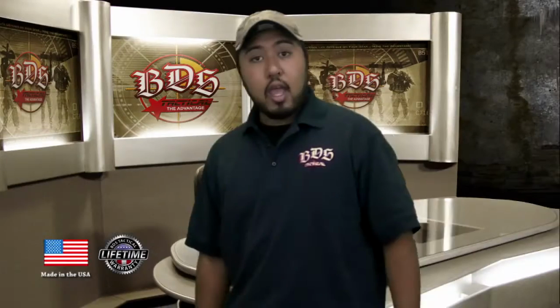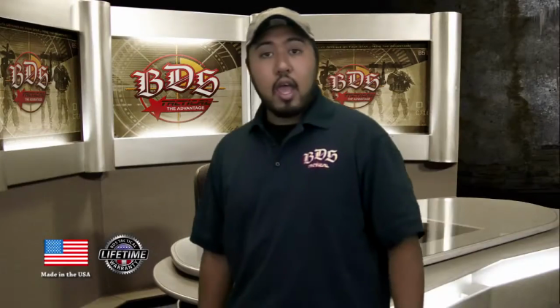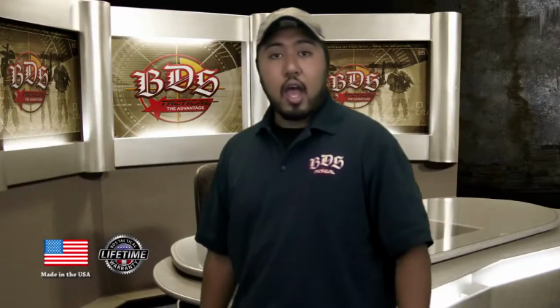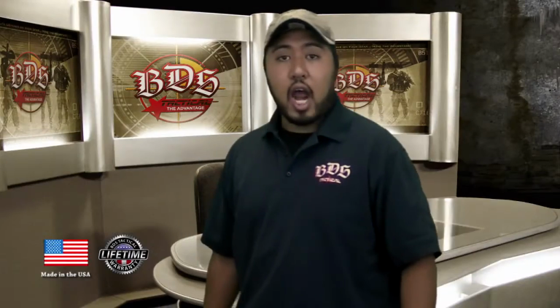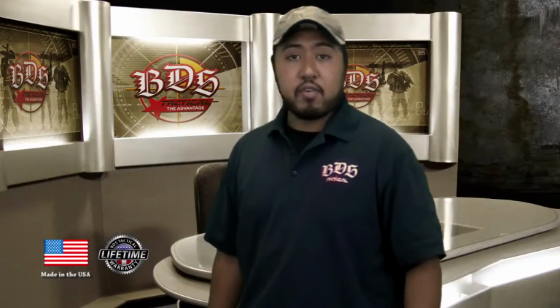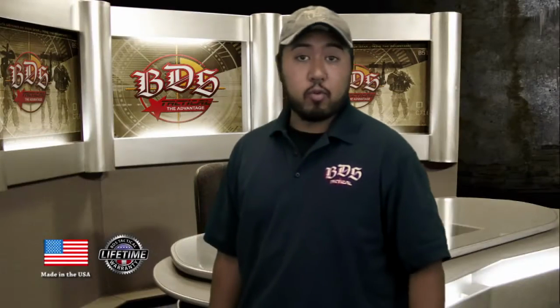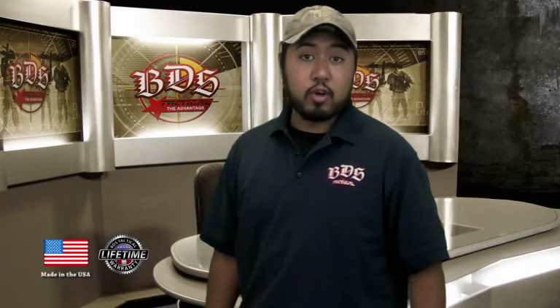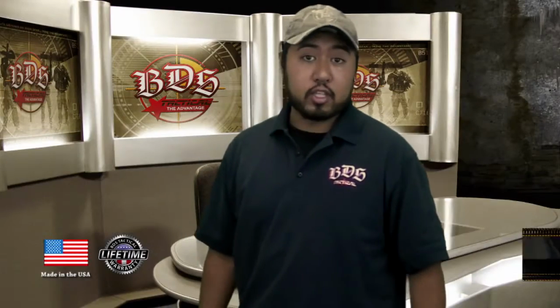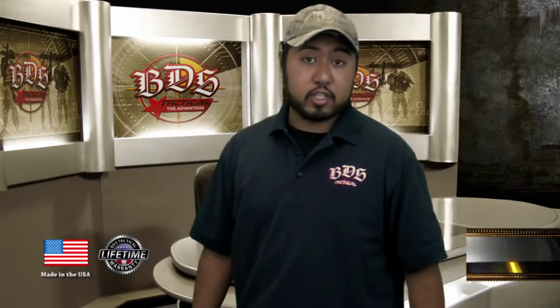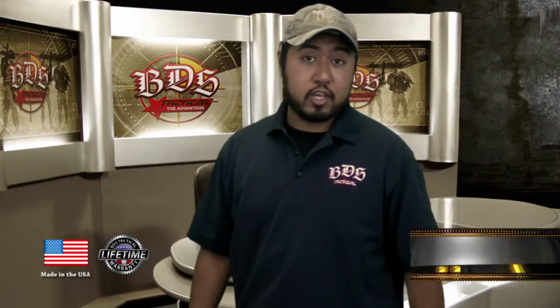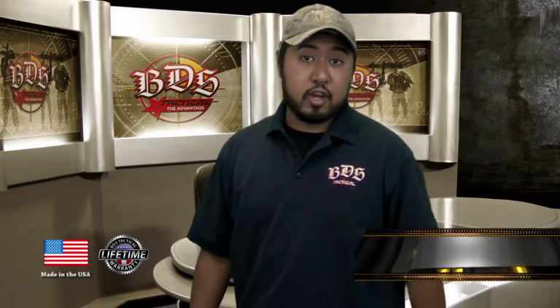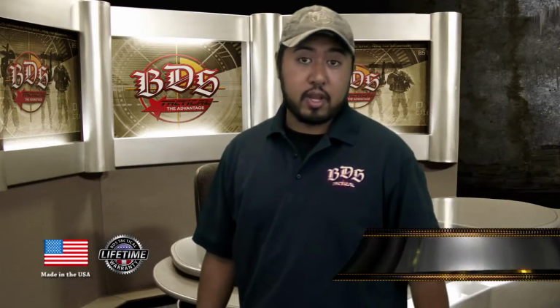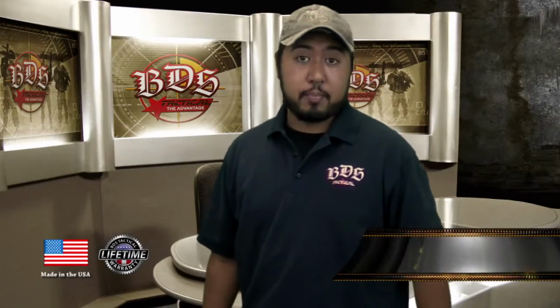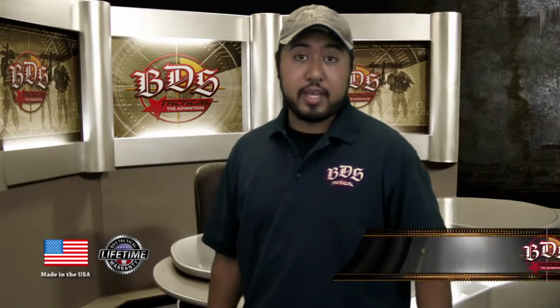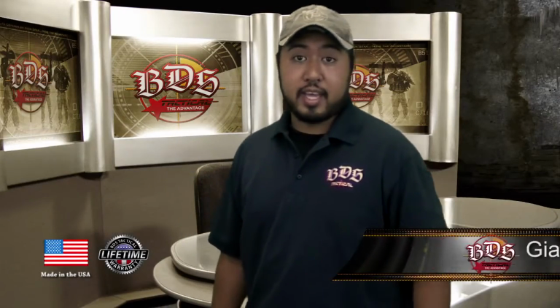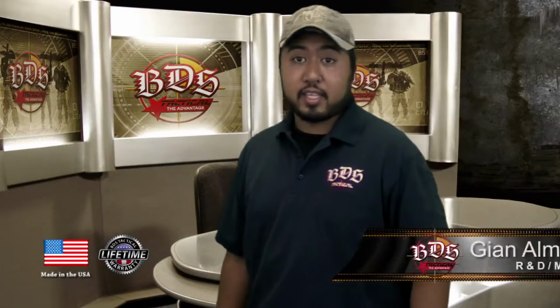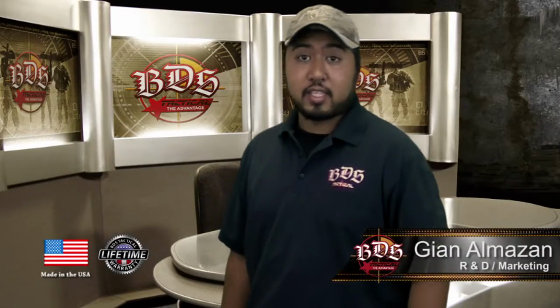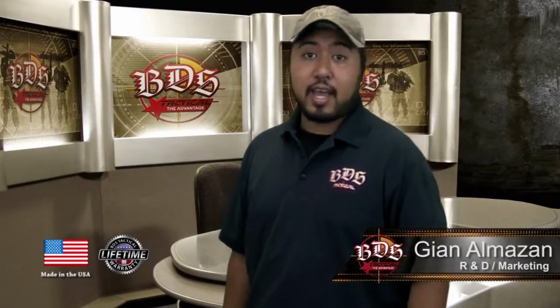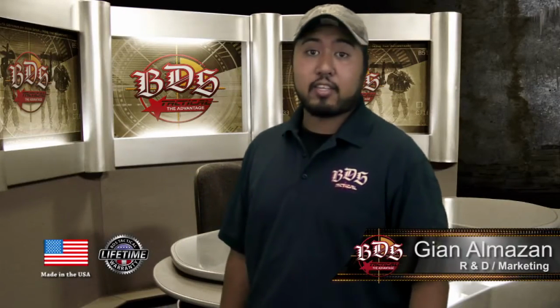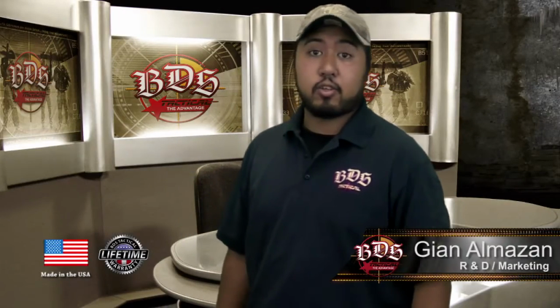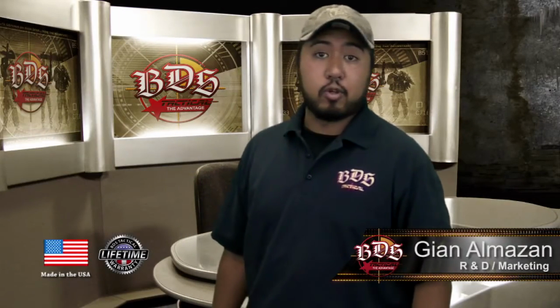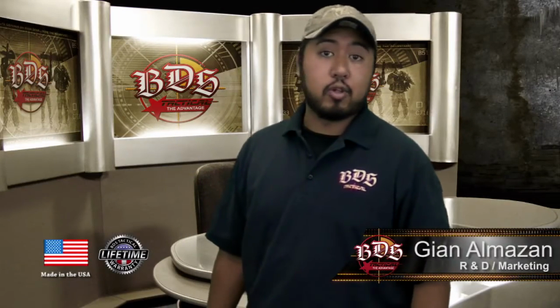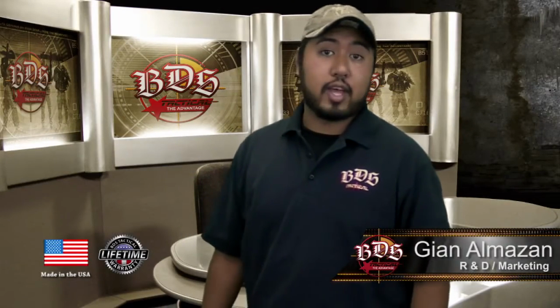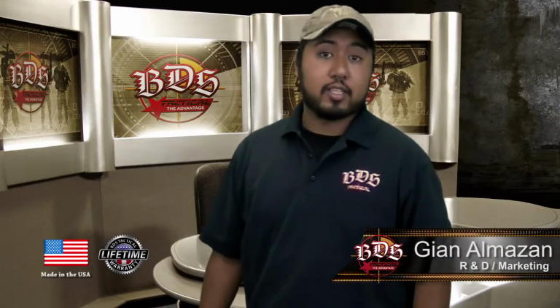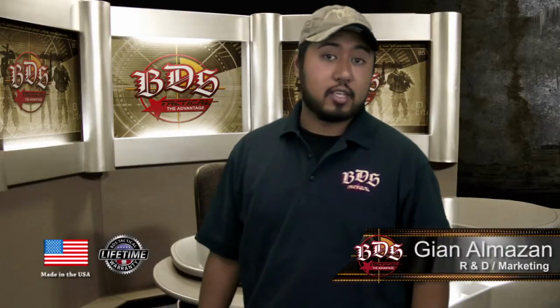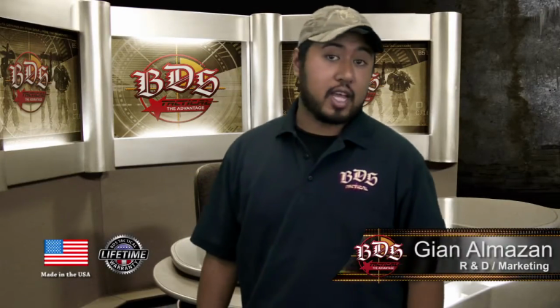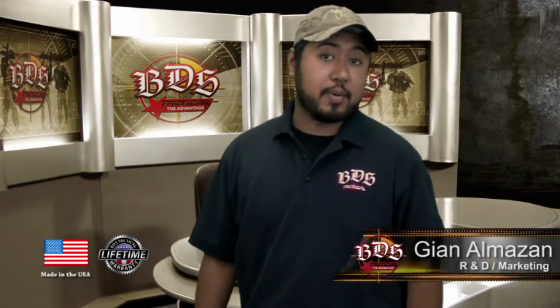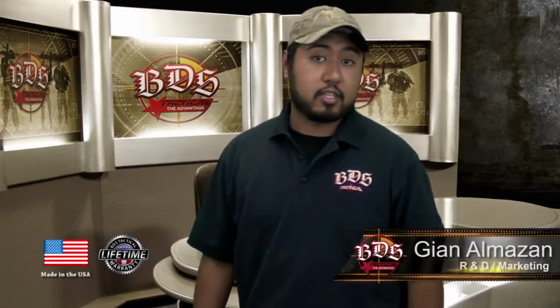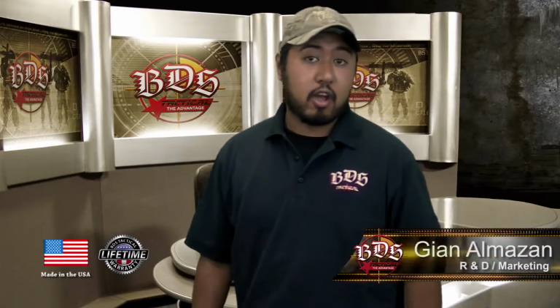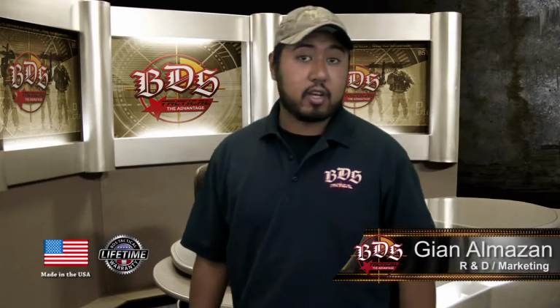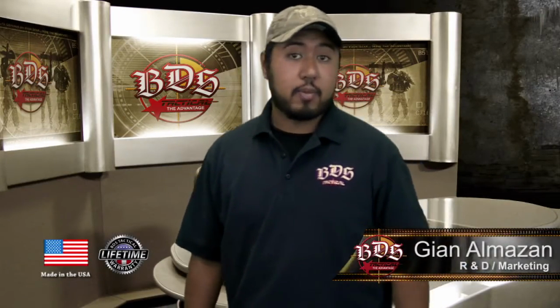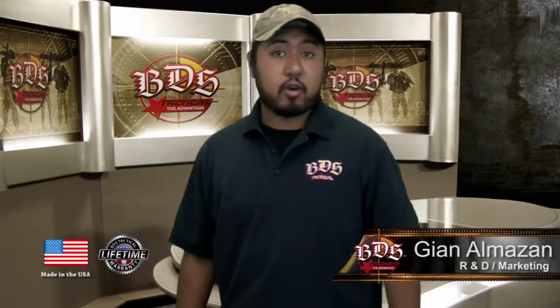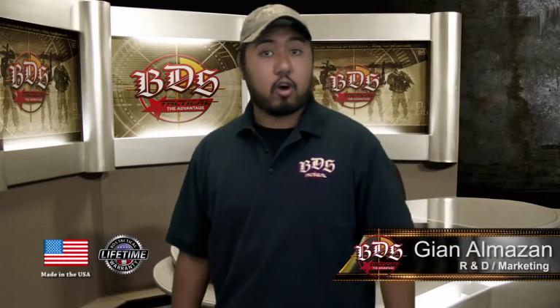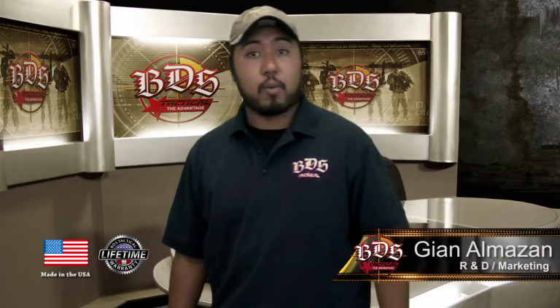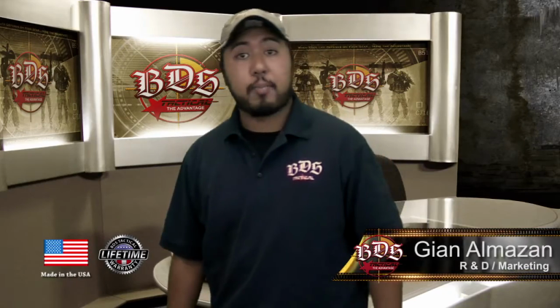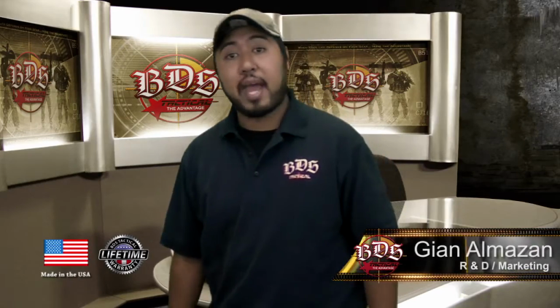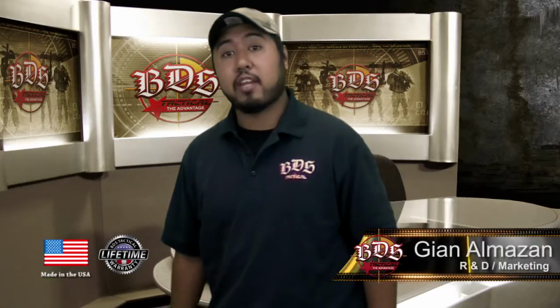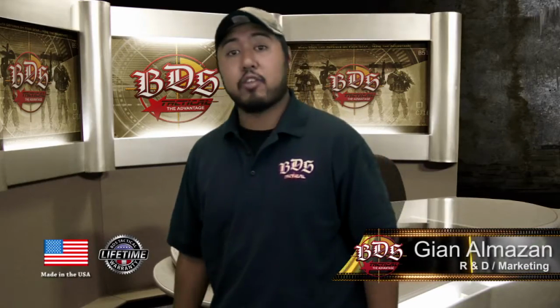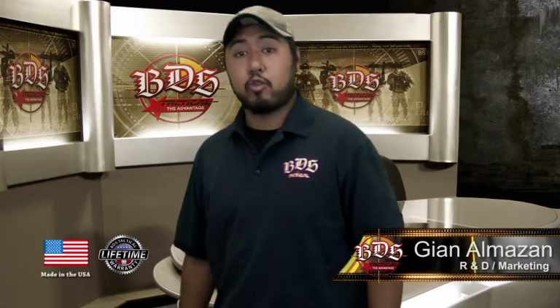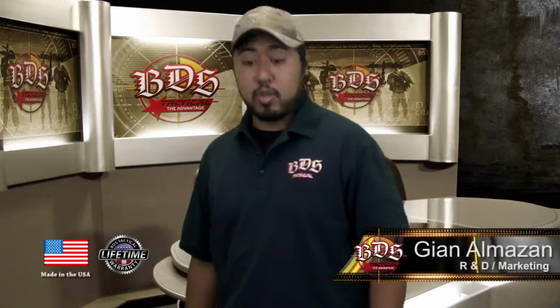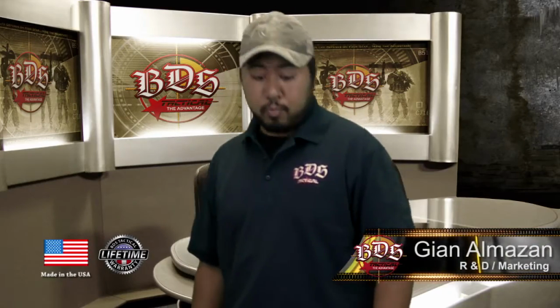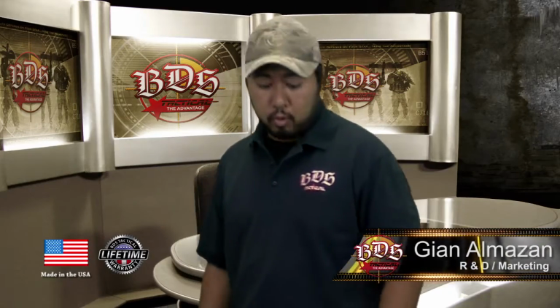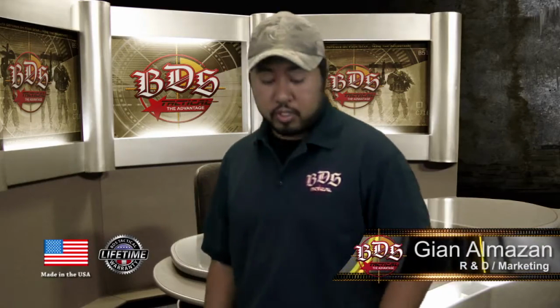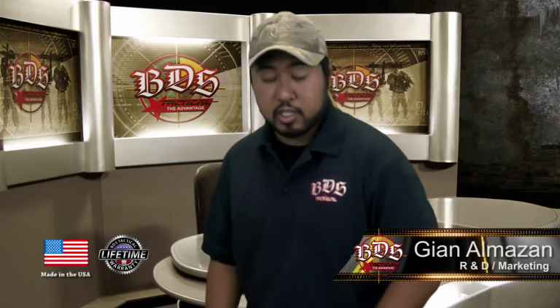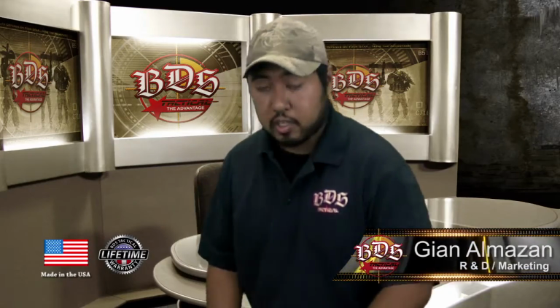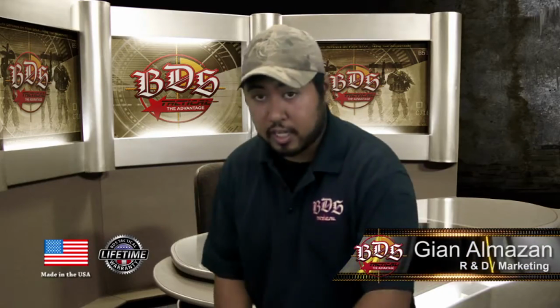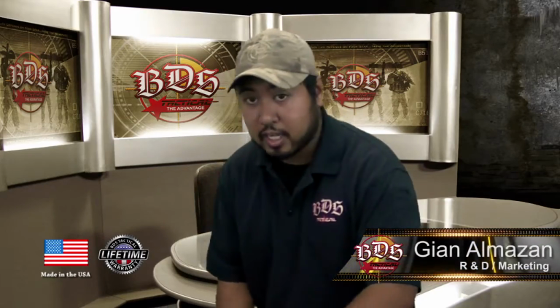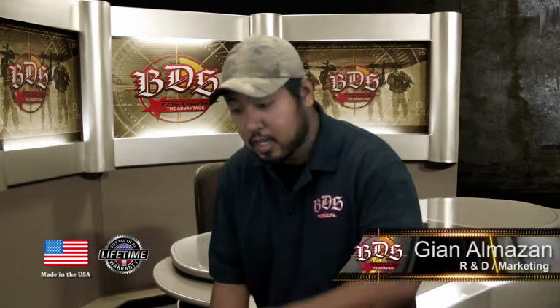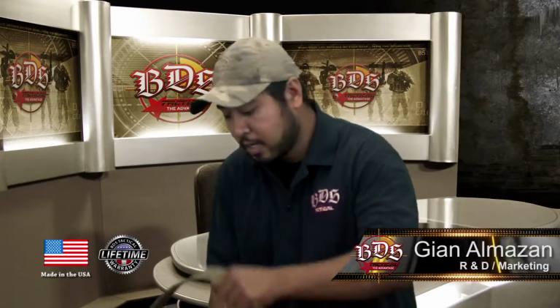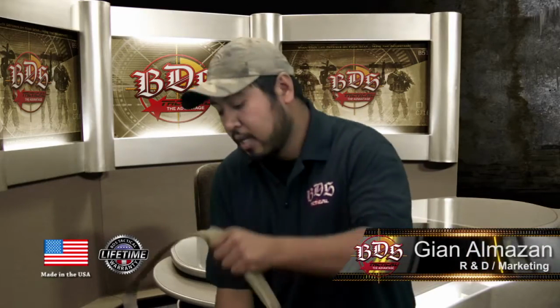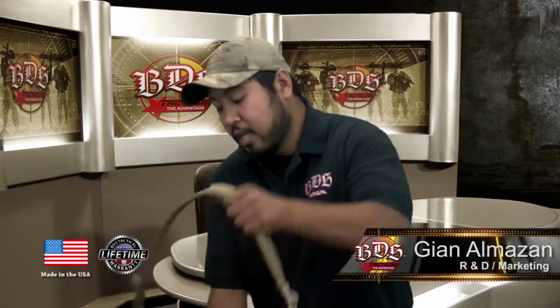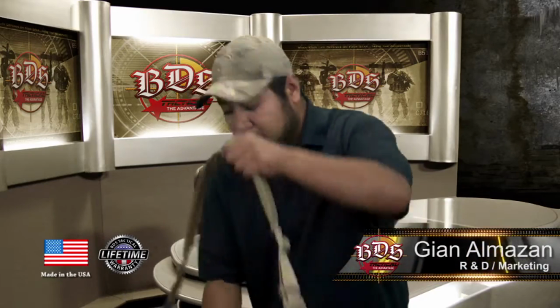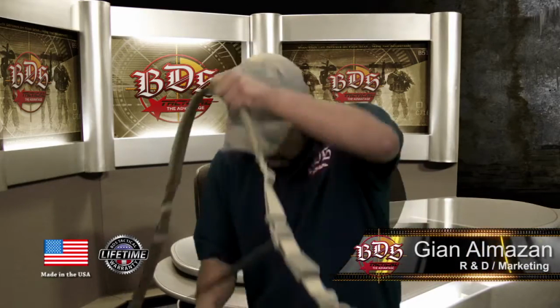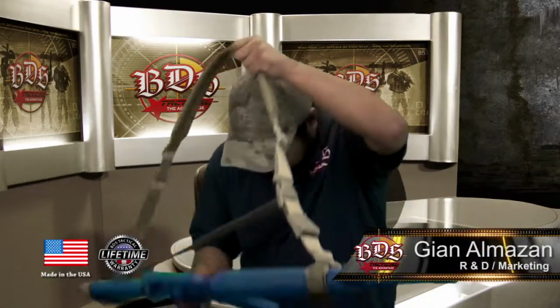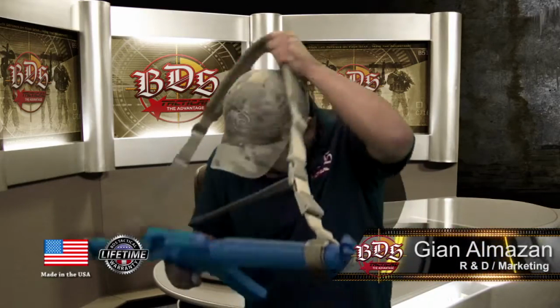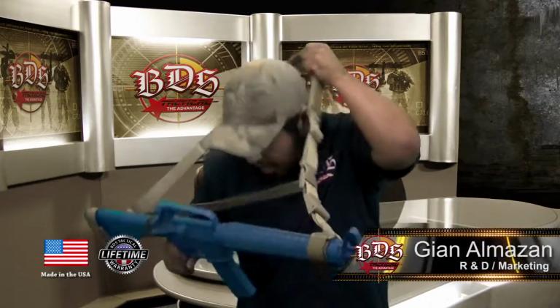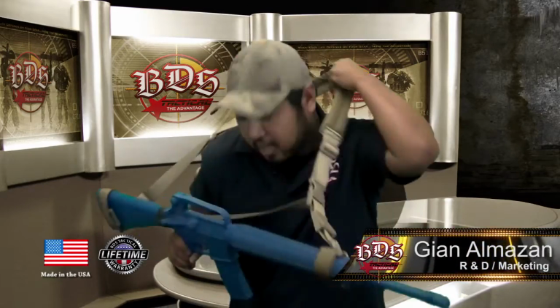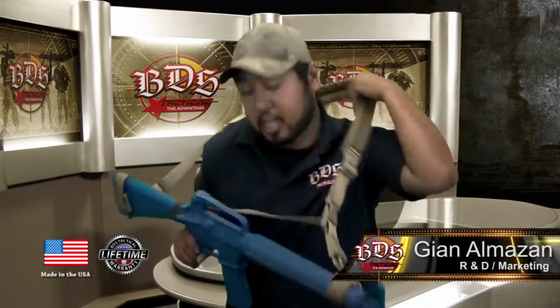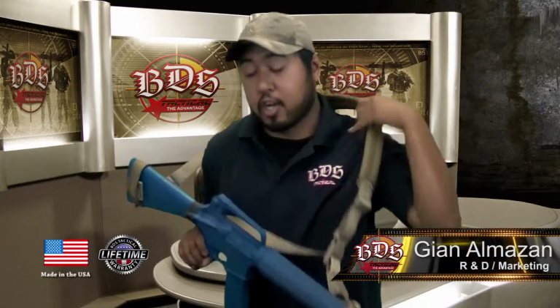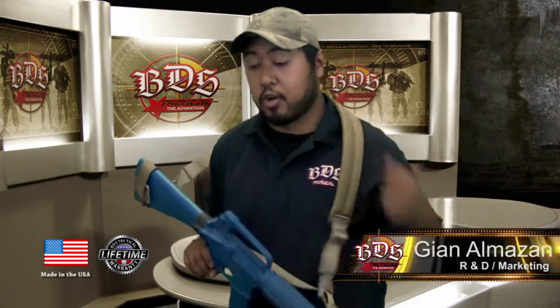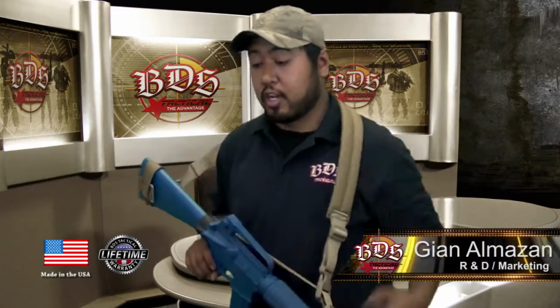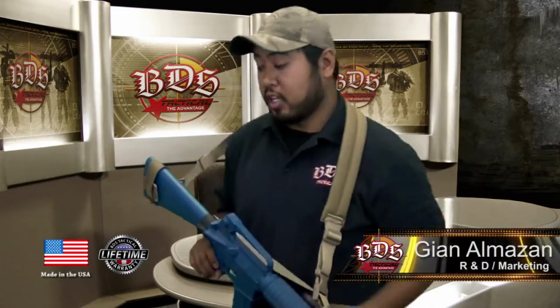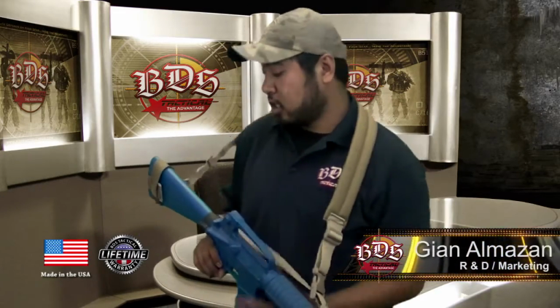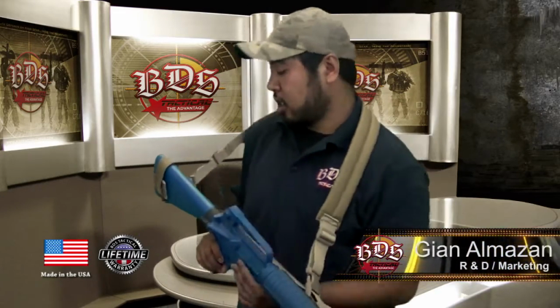Hi everyone, it's Guy on MBDS Tactical and today I'm going to talk about our padded 3-point sling and here it is.